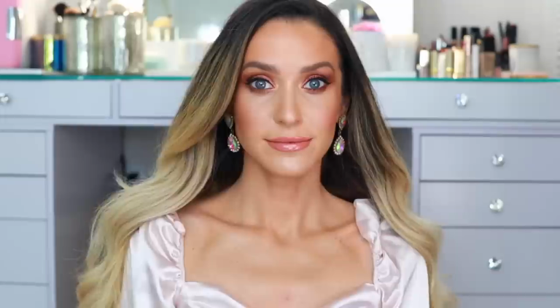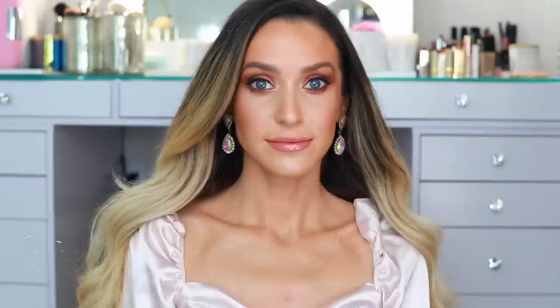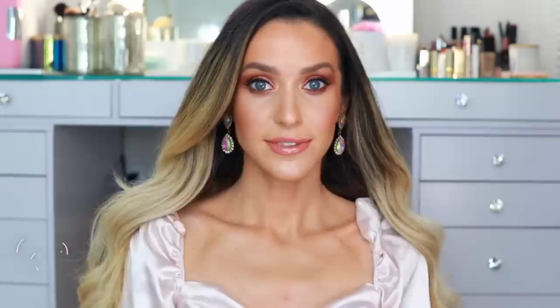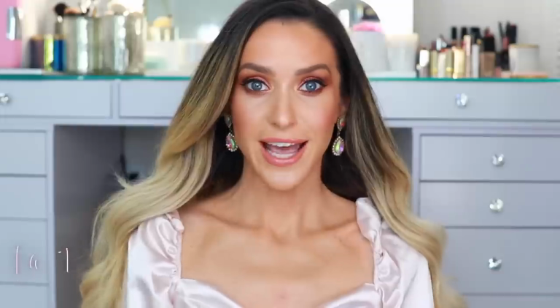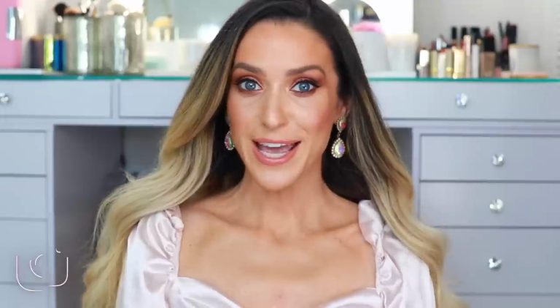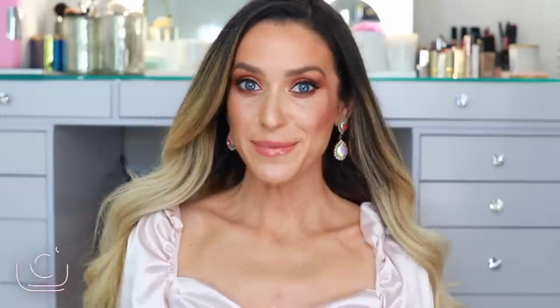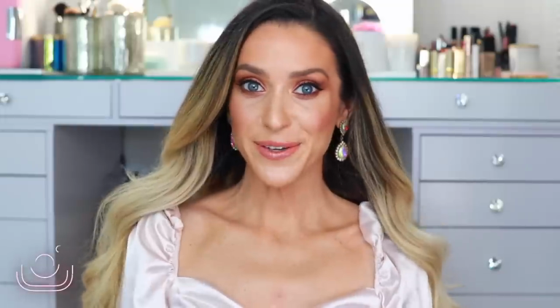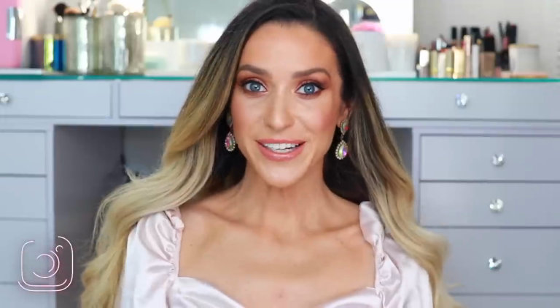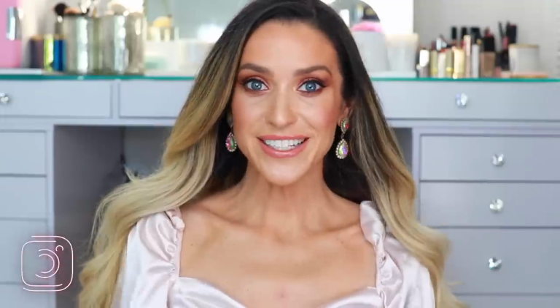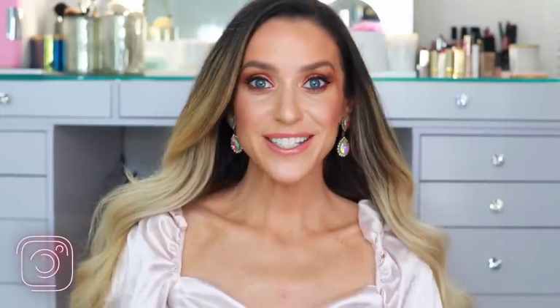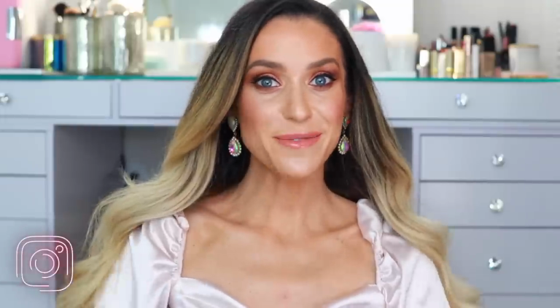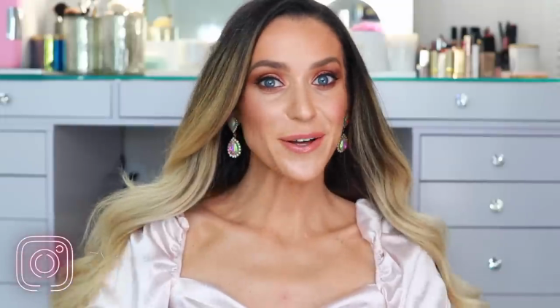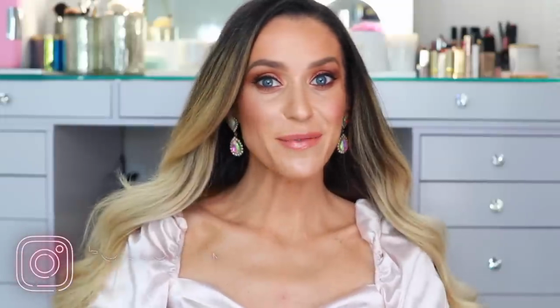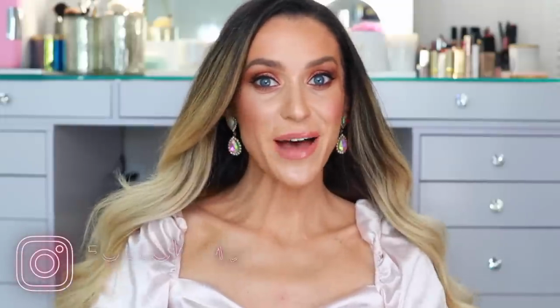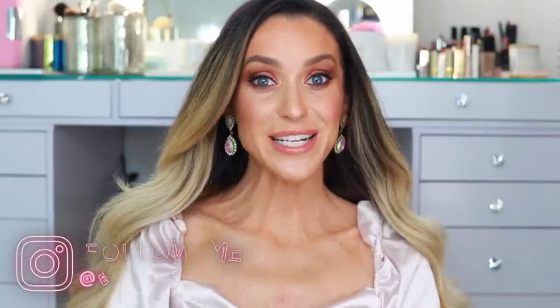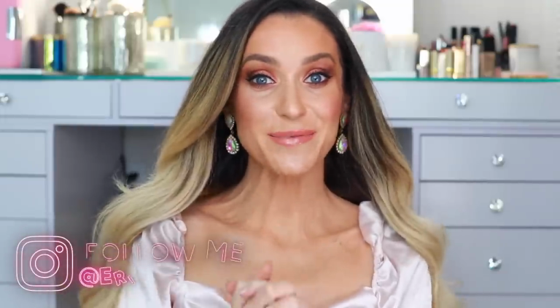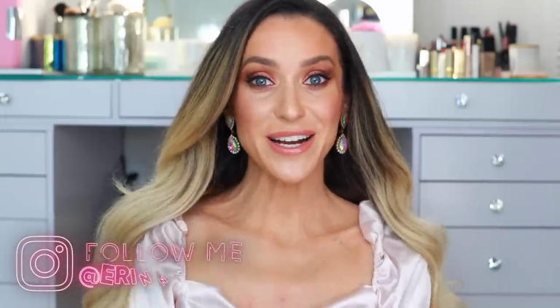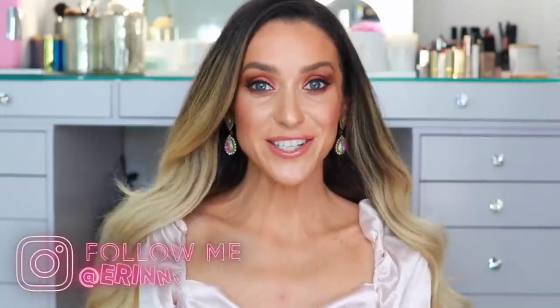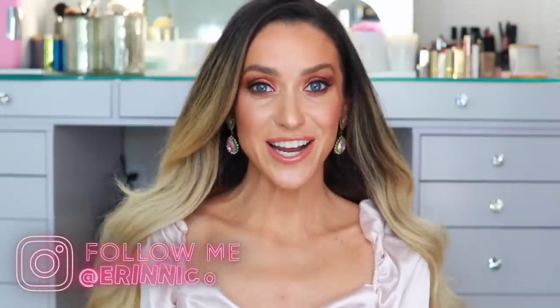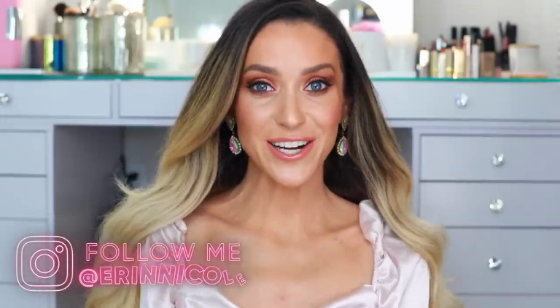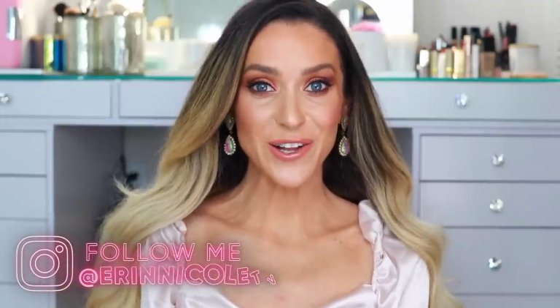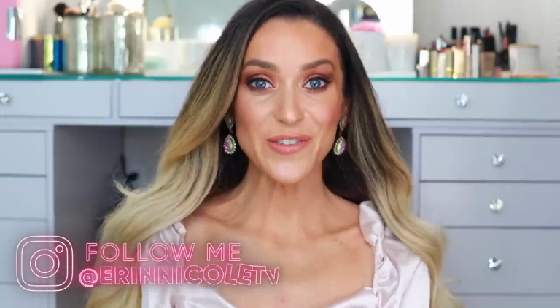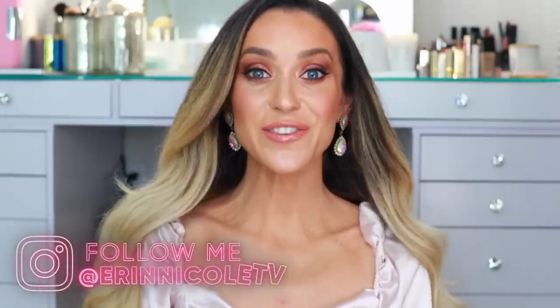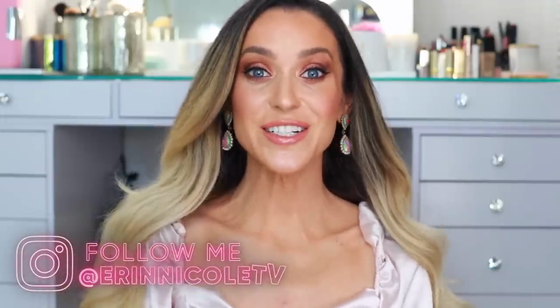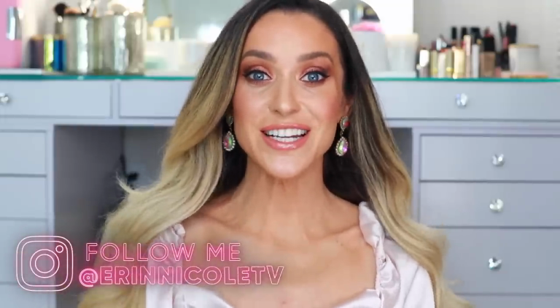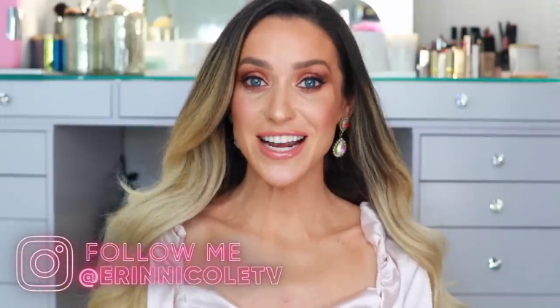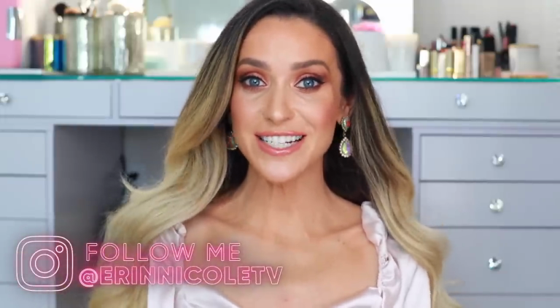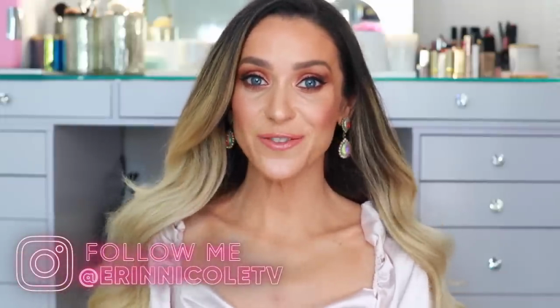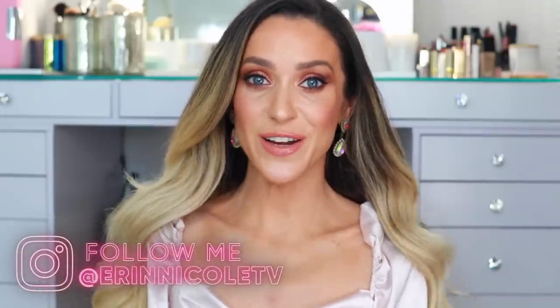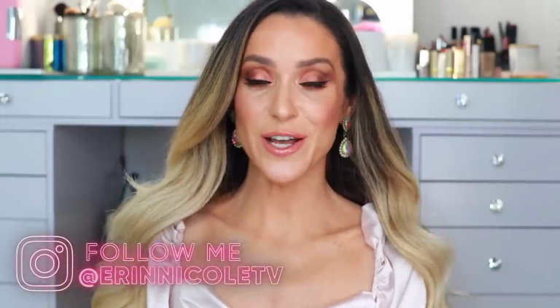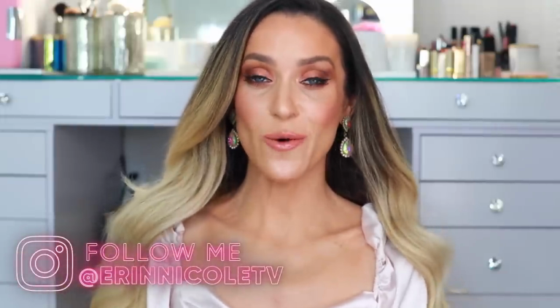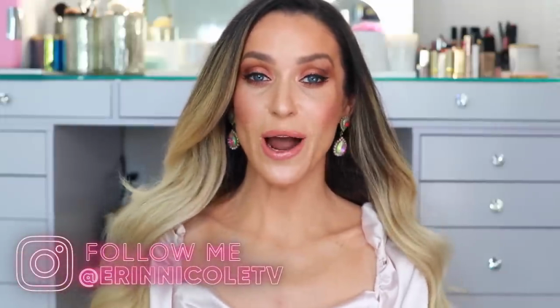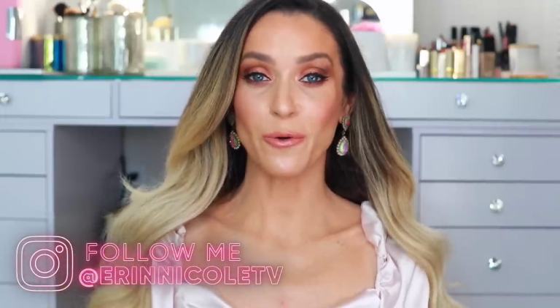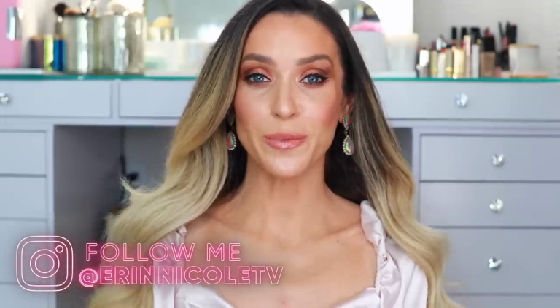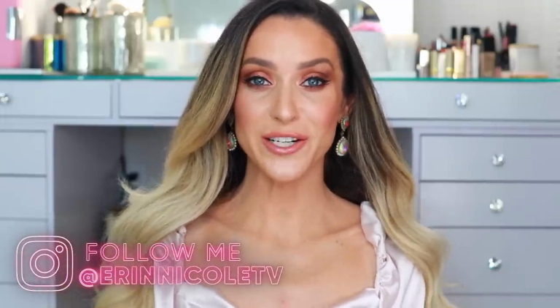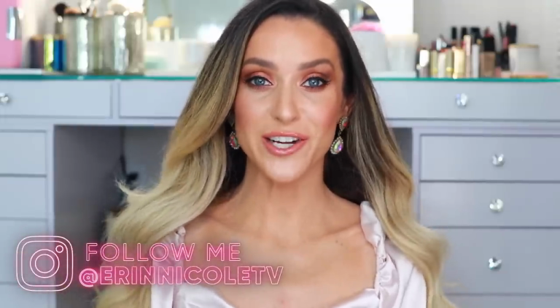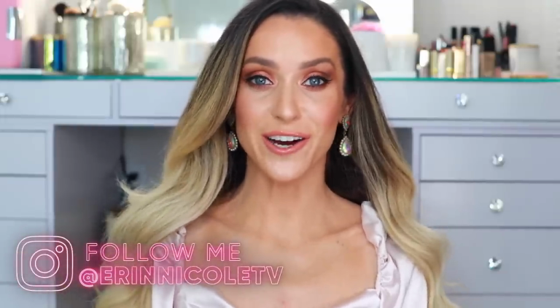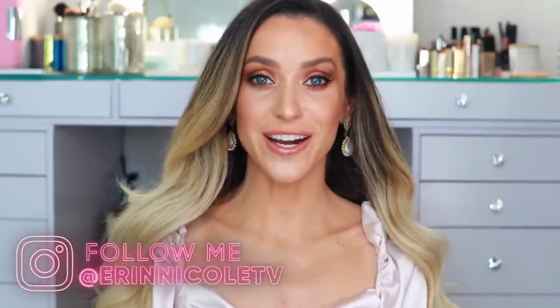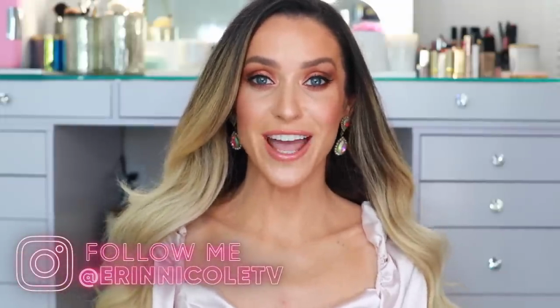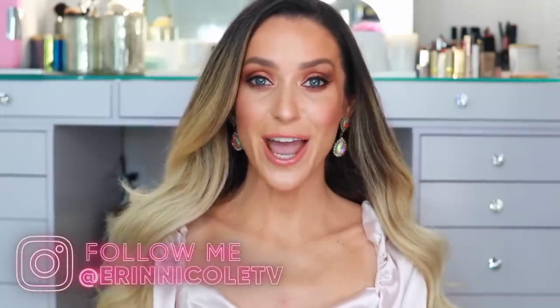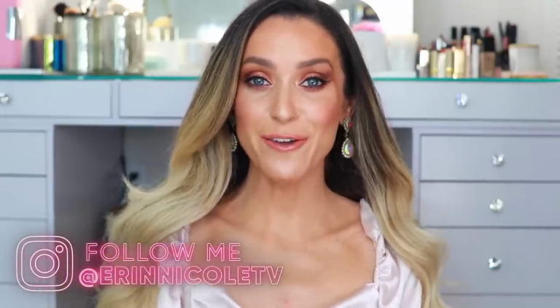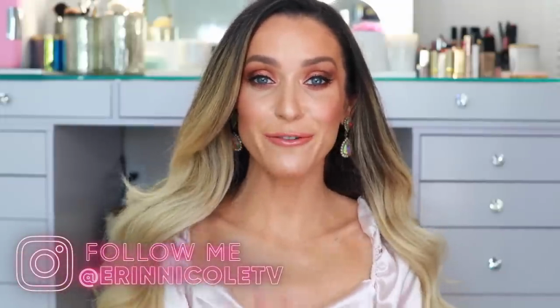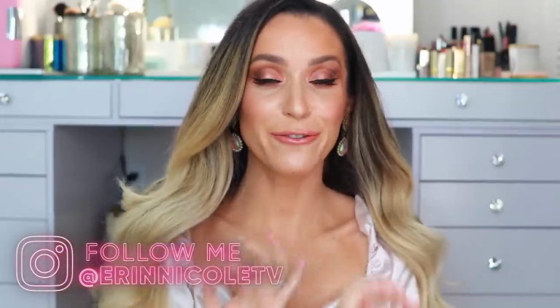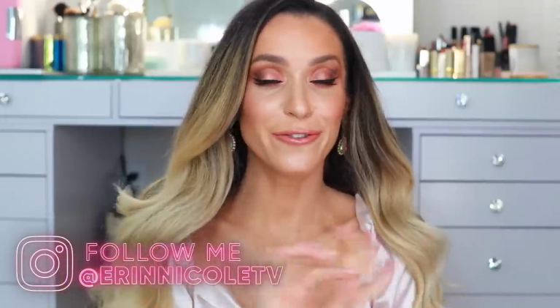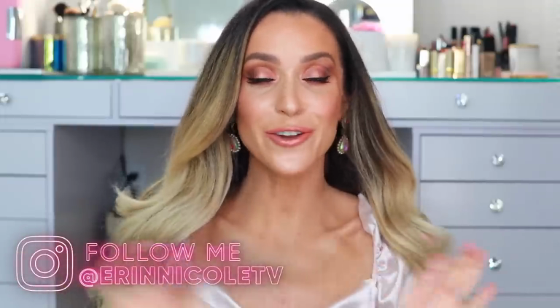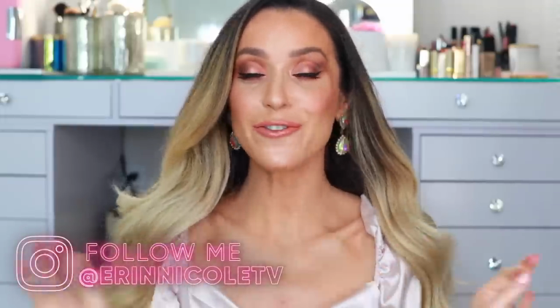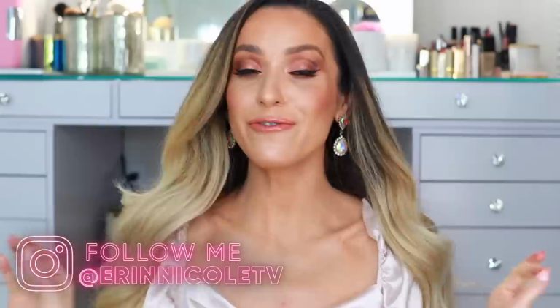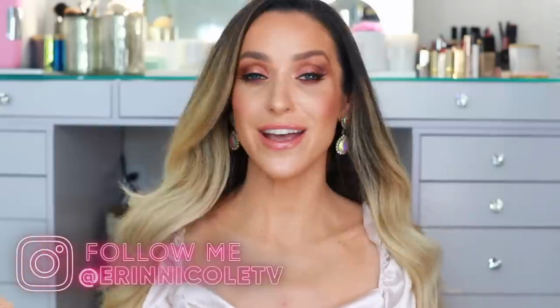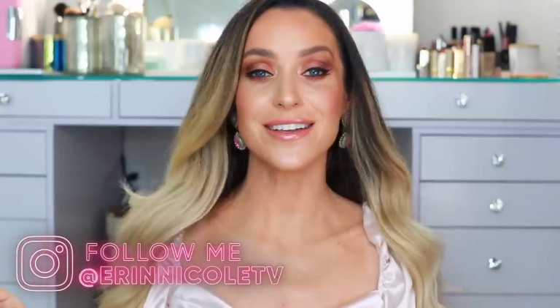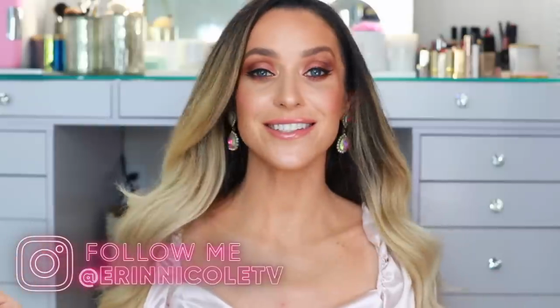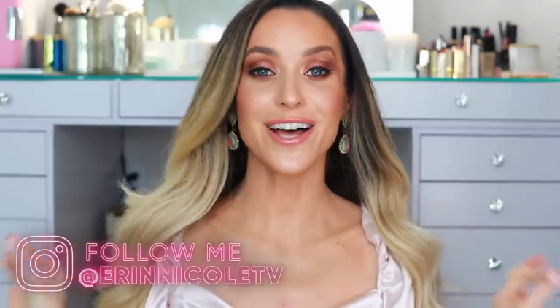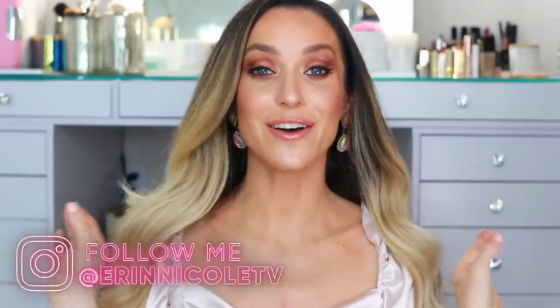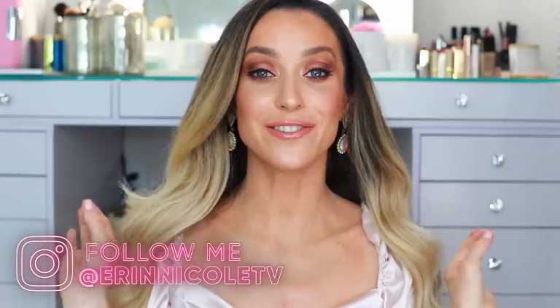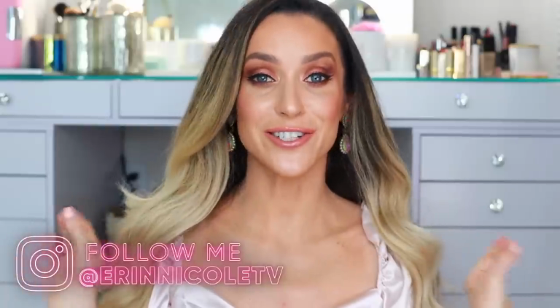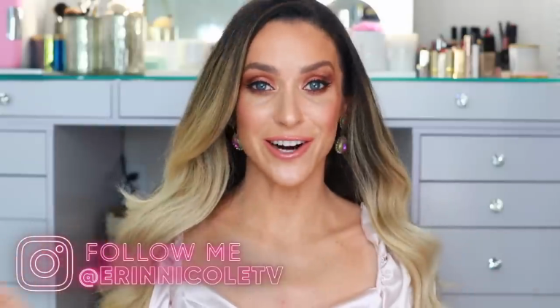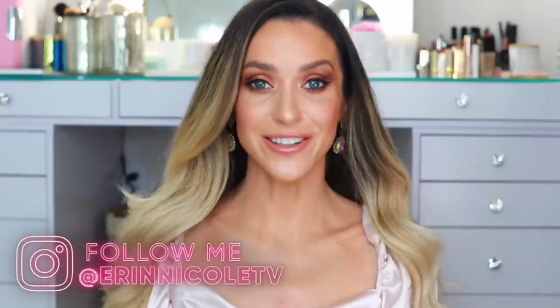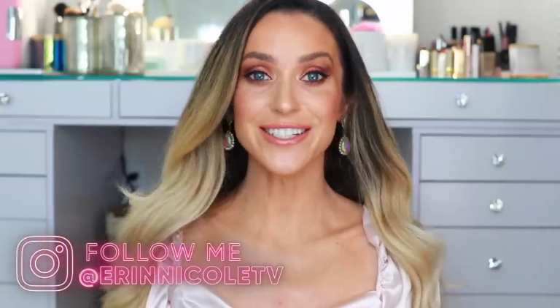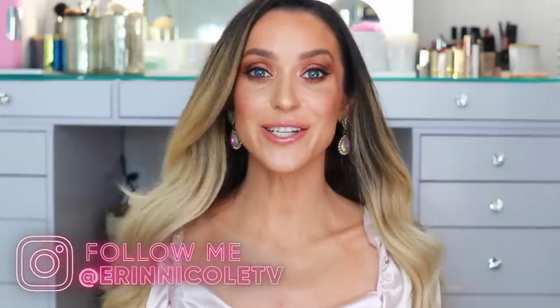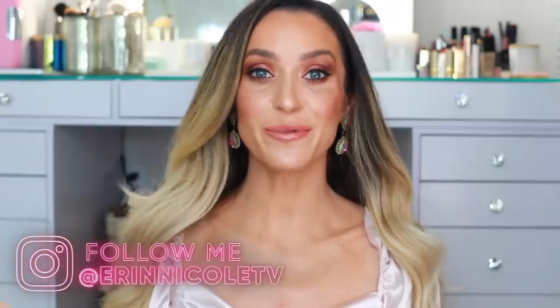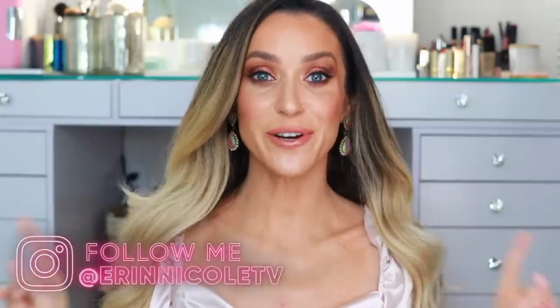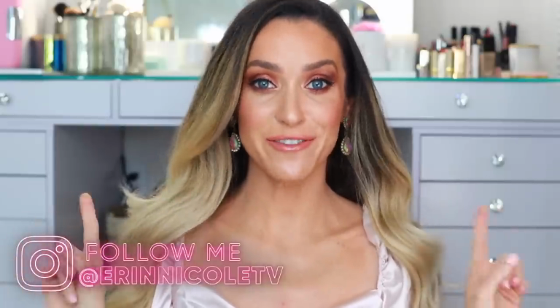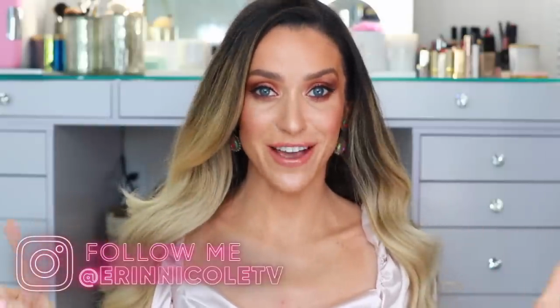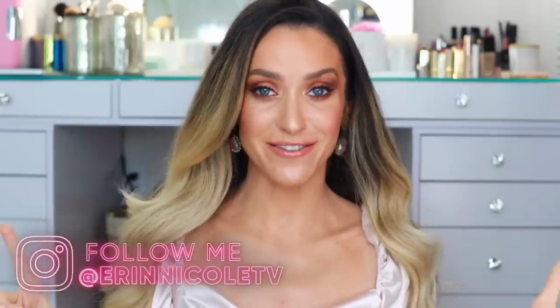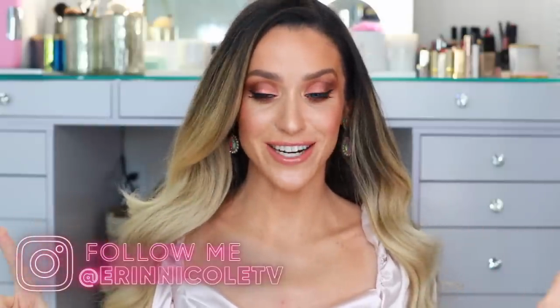Hey beauties, welcome back to my channel. For today's video I will be sharing a full face of Charlotte Tilbury favorites.